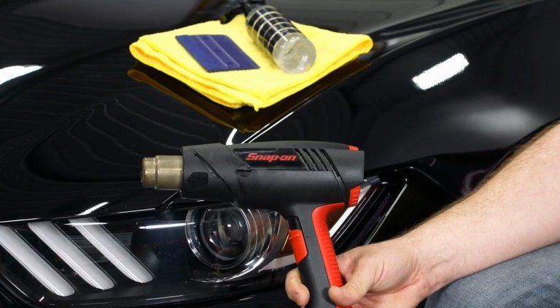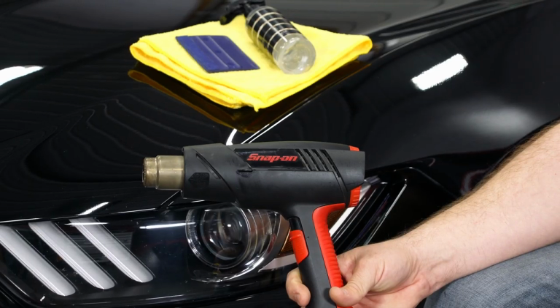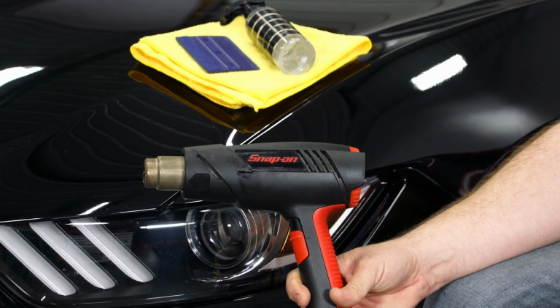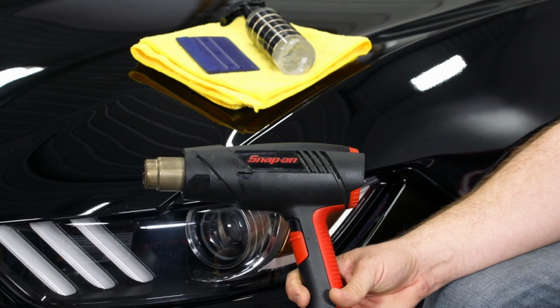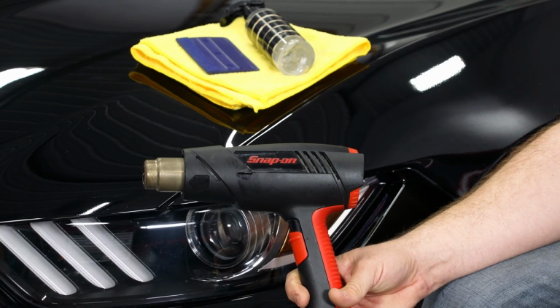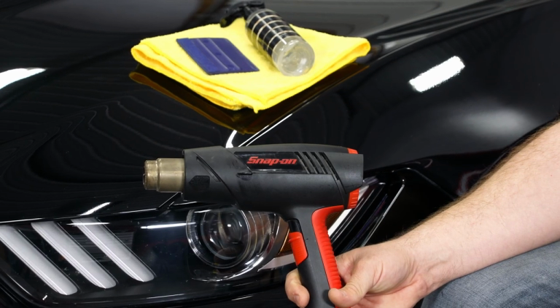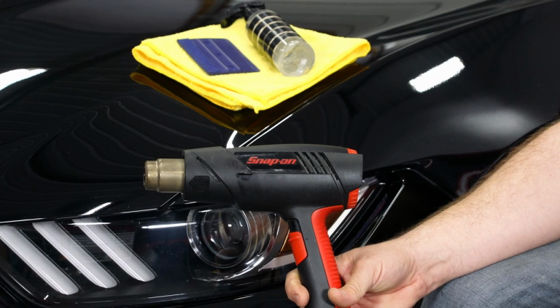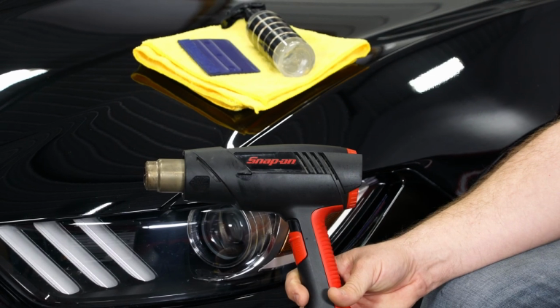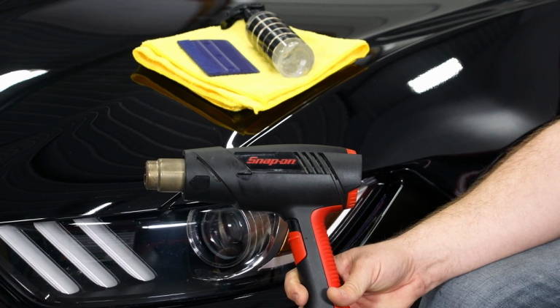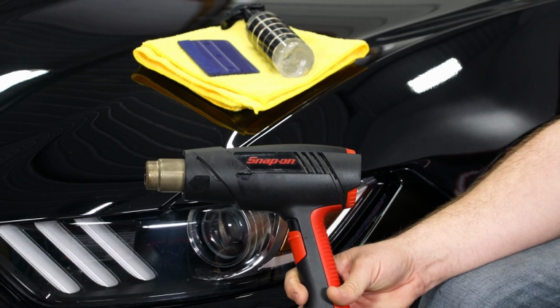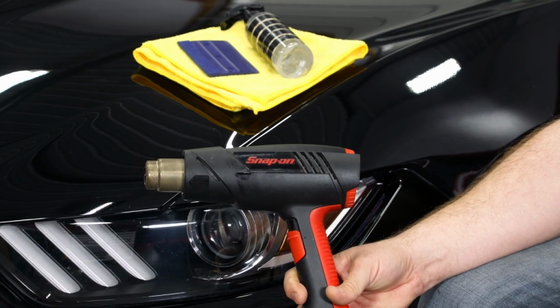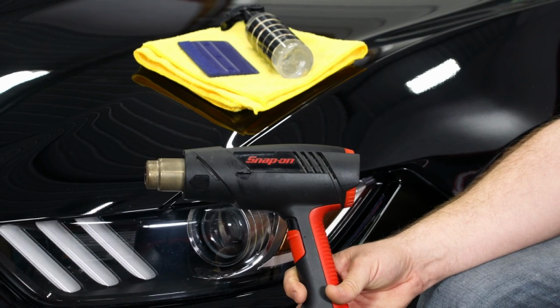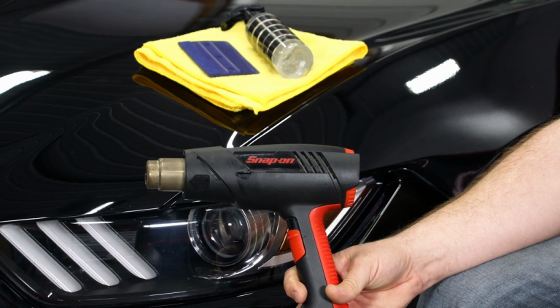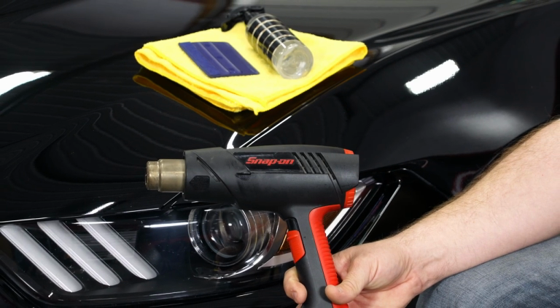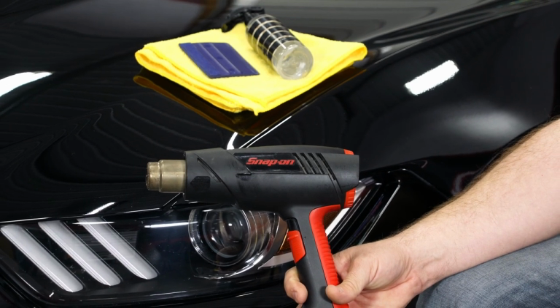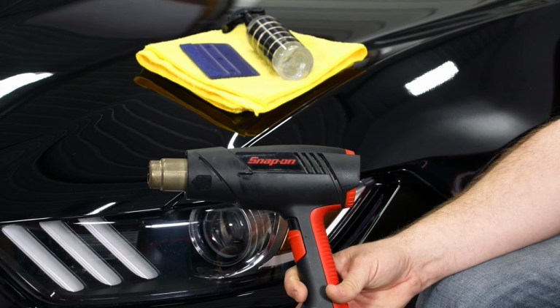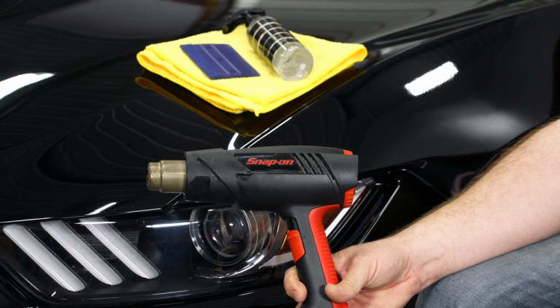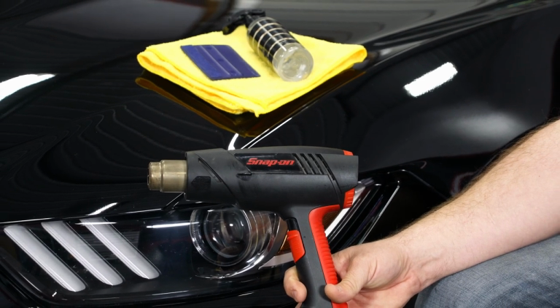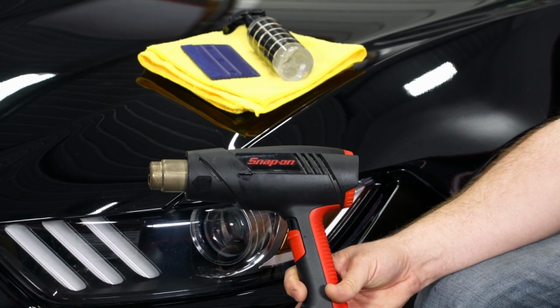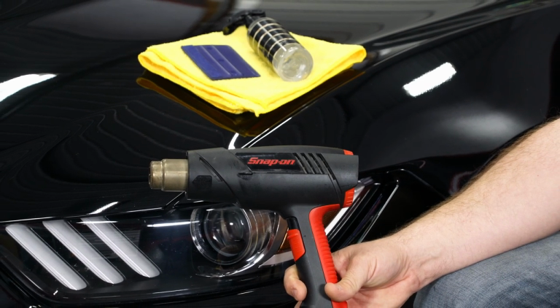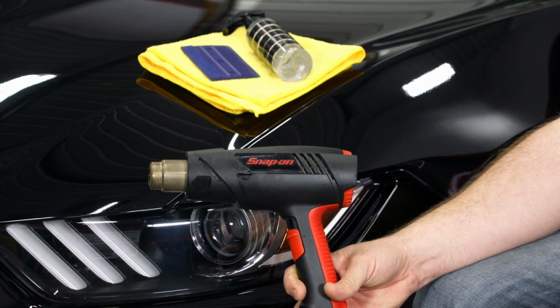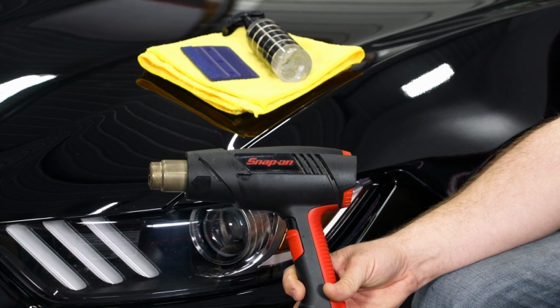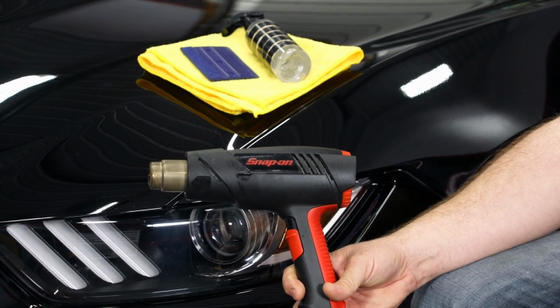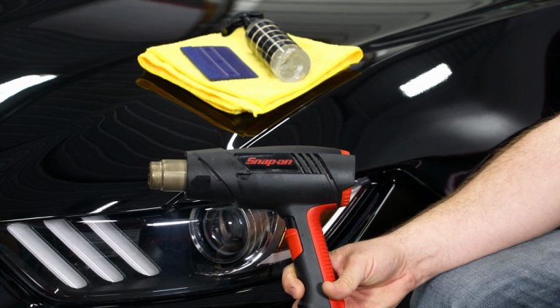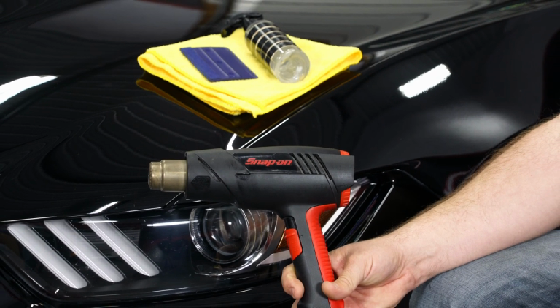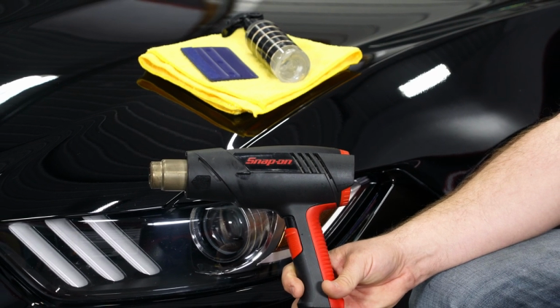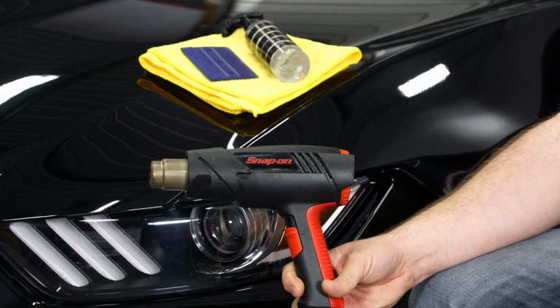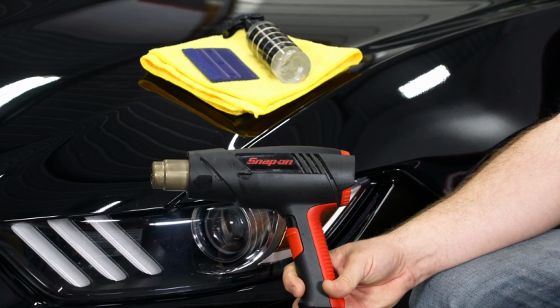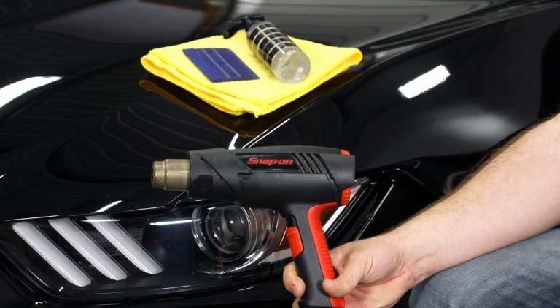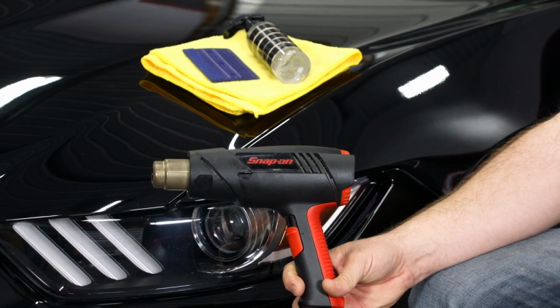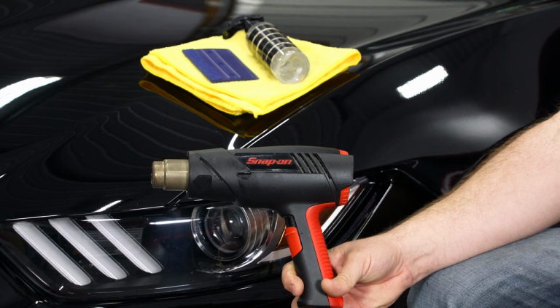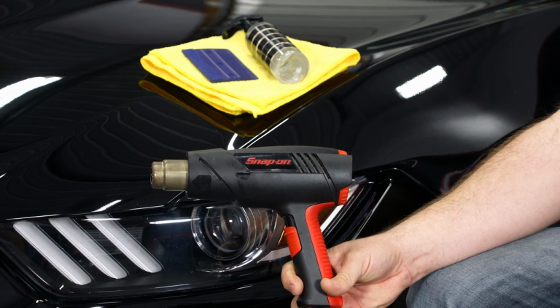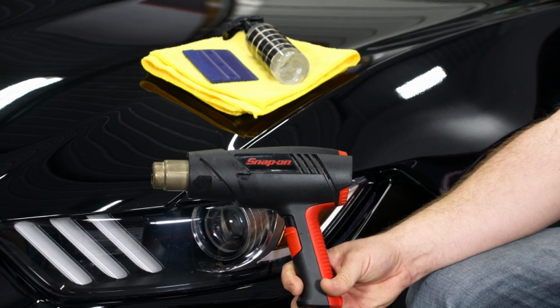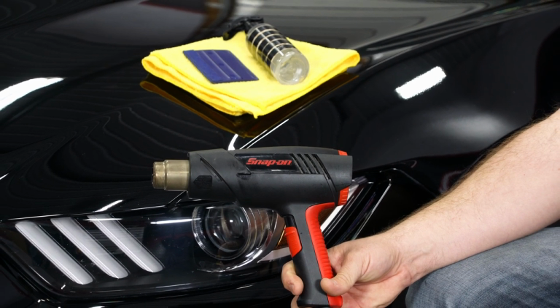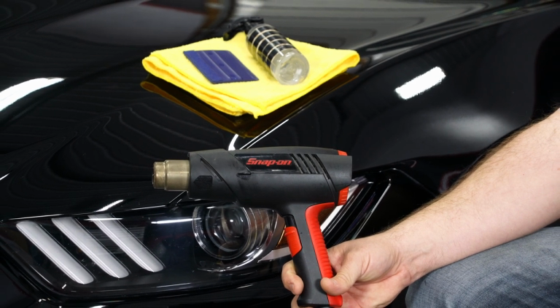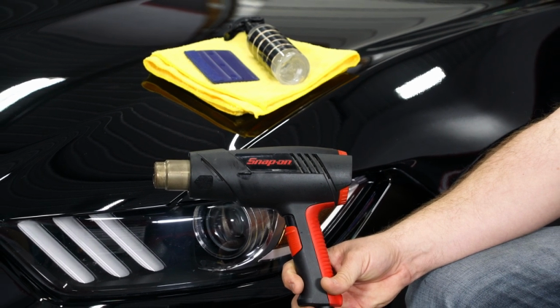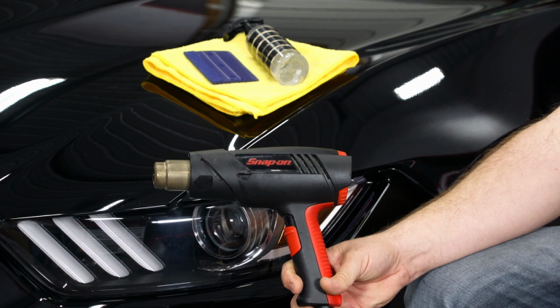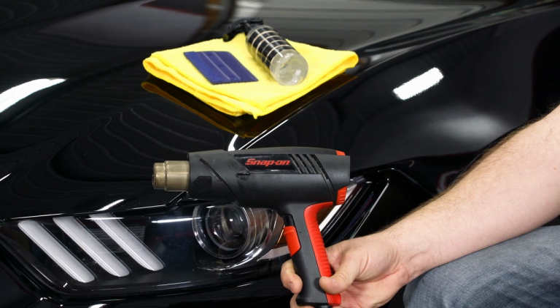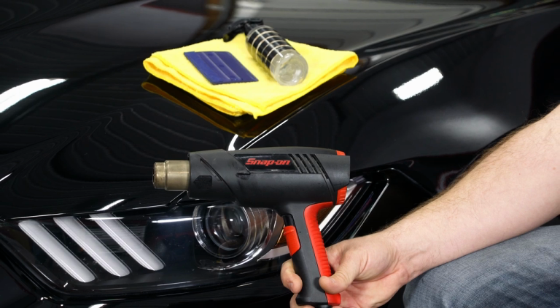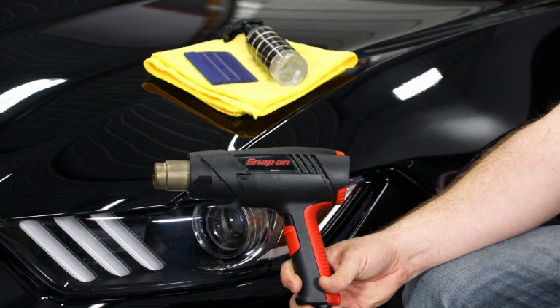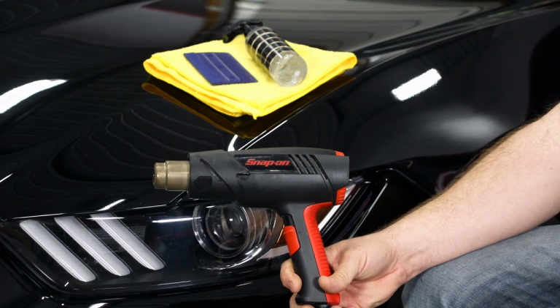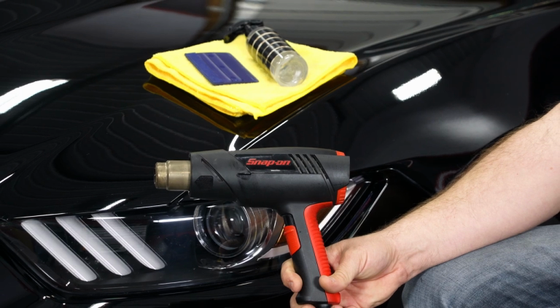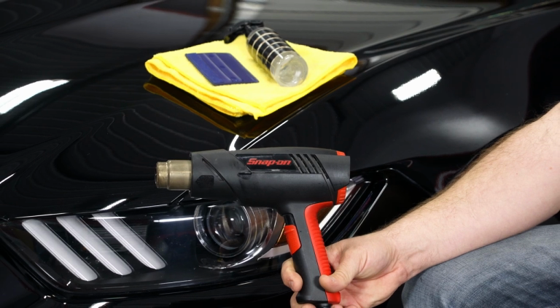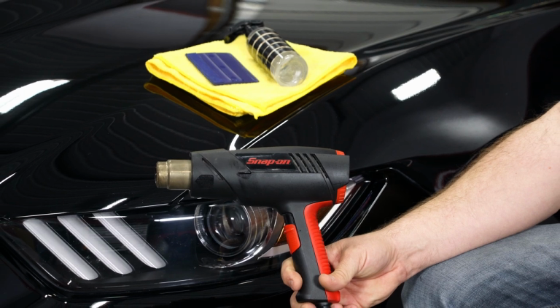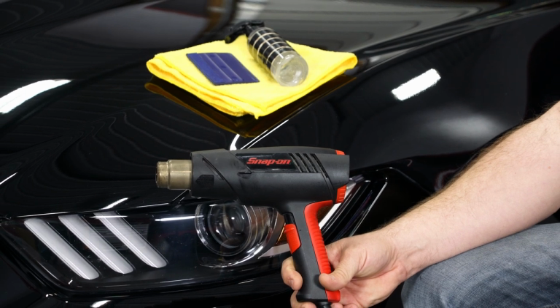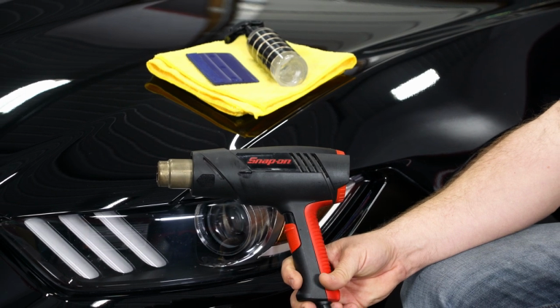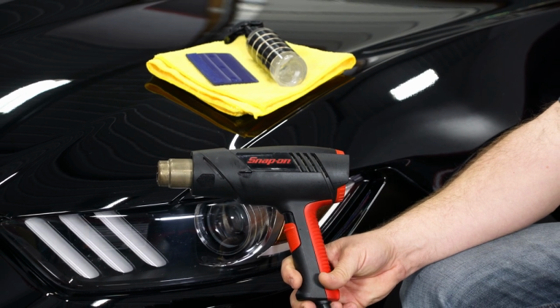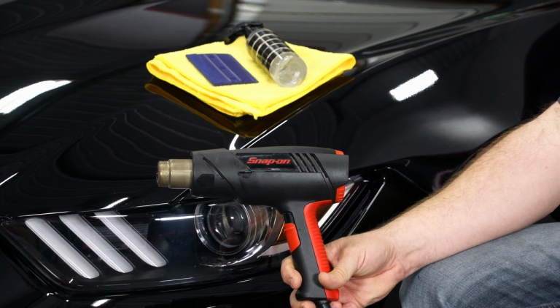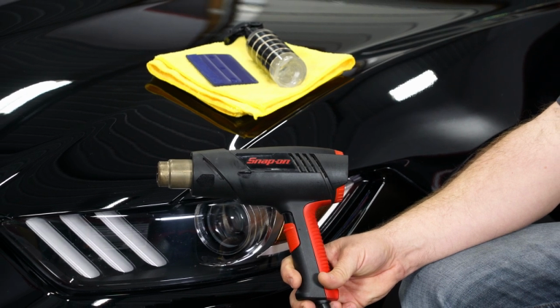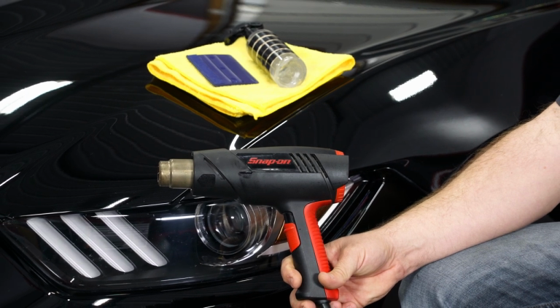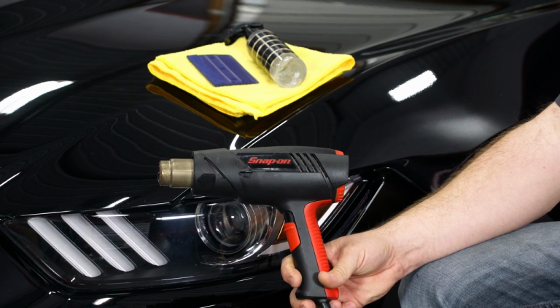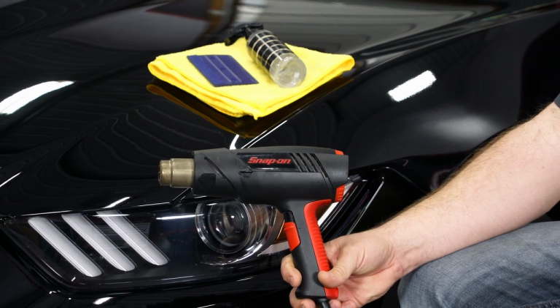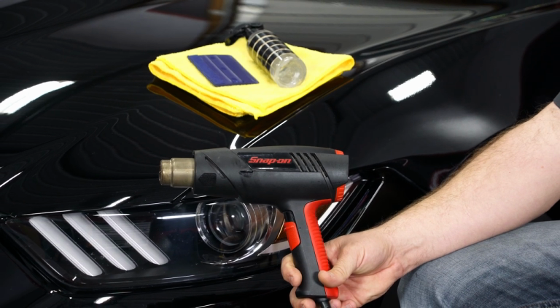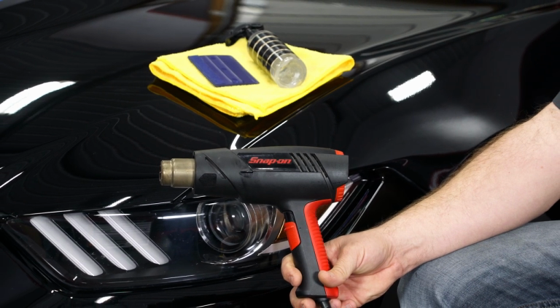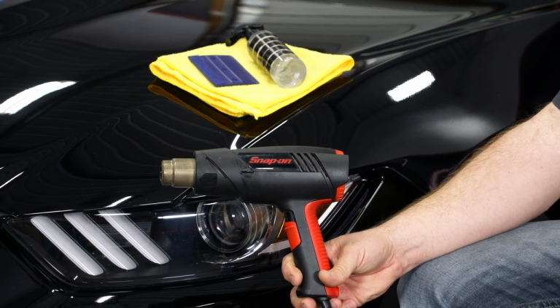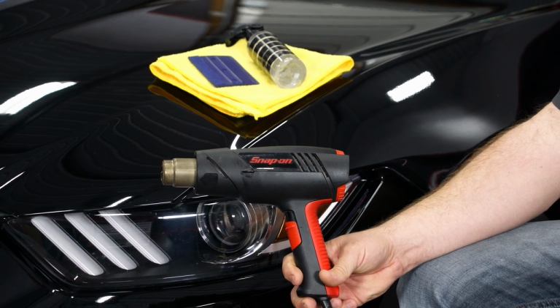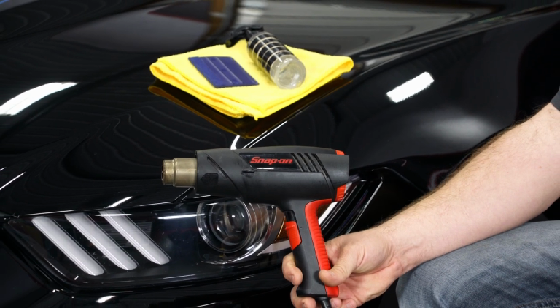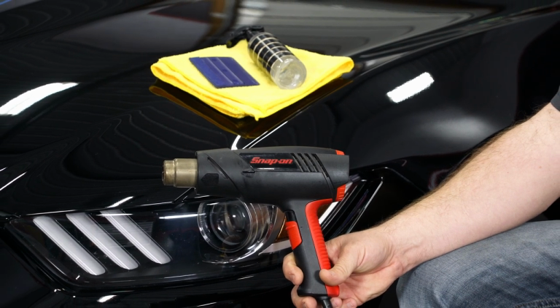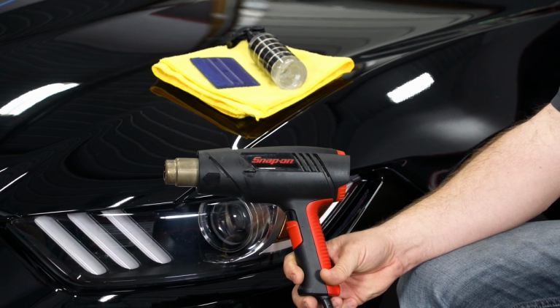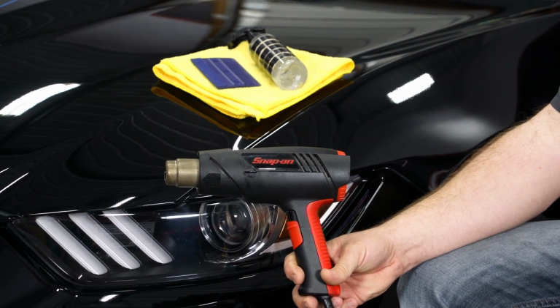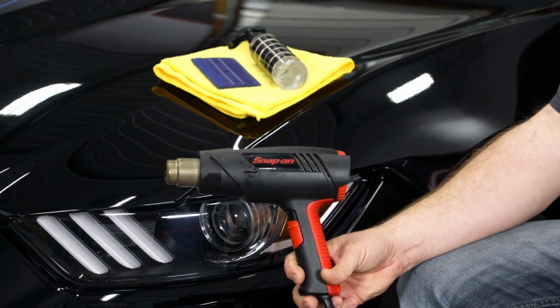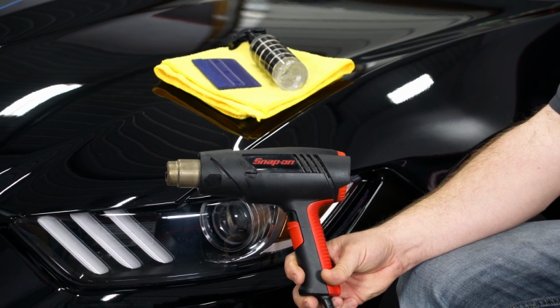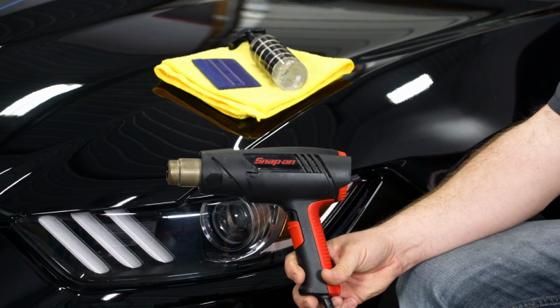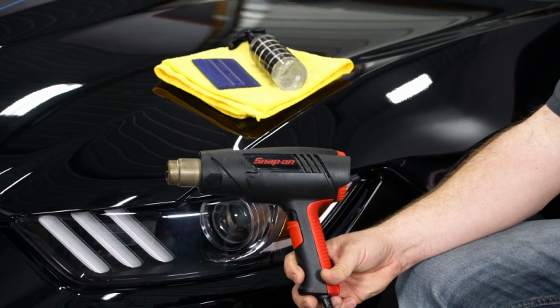The installation is pretty simple. All you'll need is a clean towel, some water with a little bit of soap mixed into it, a squeegee, and a hairdryer or heat gun.